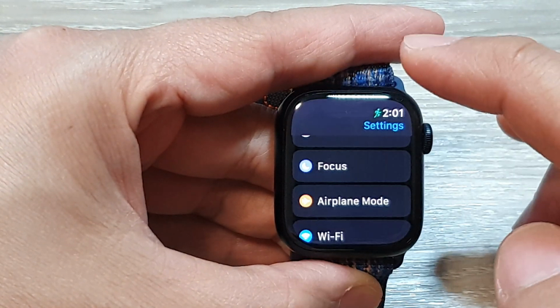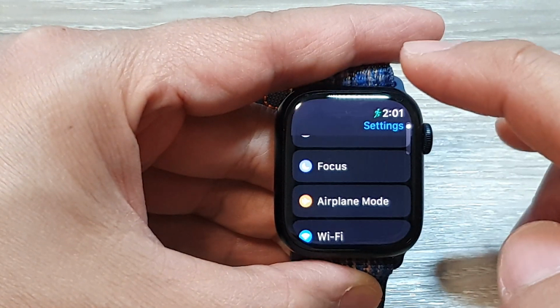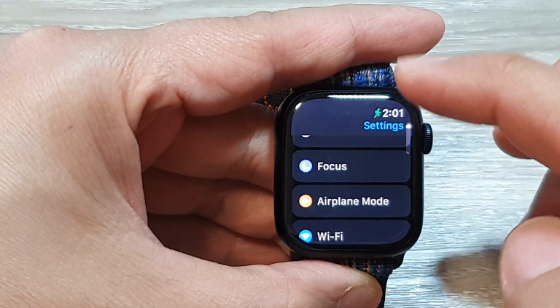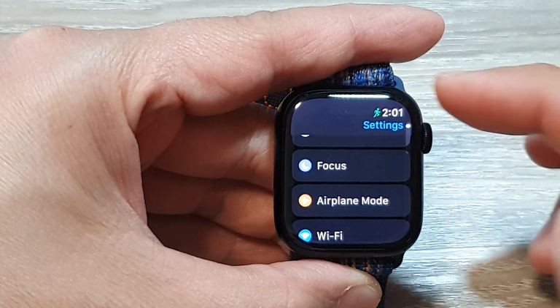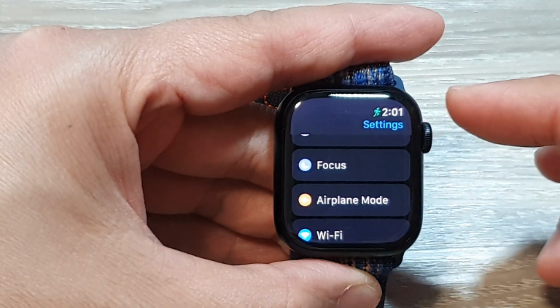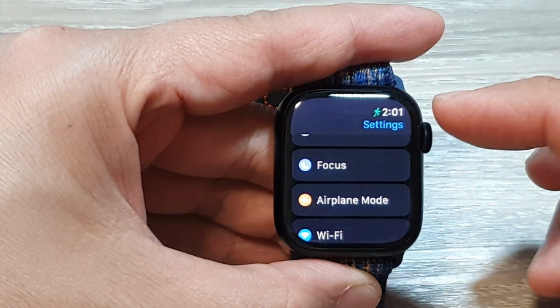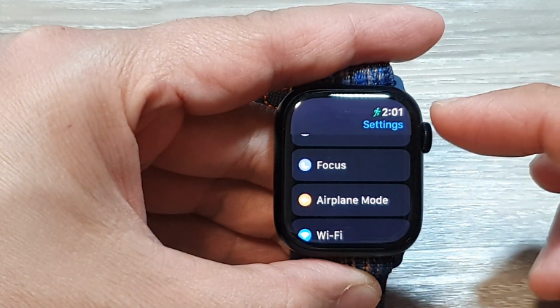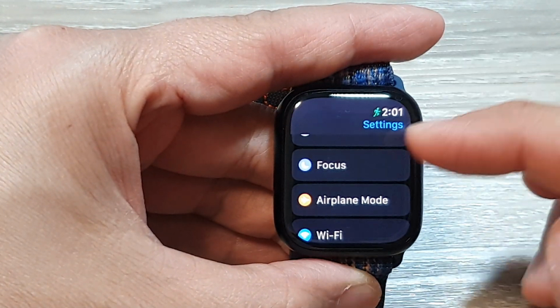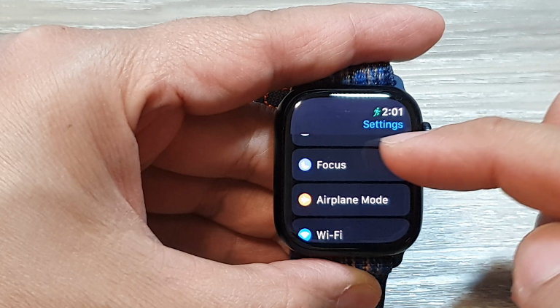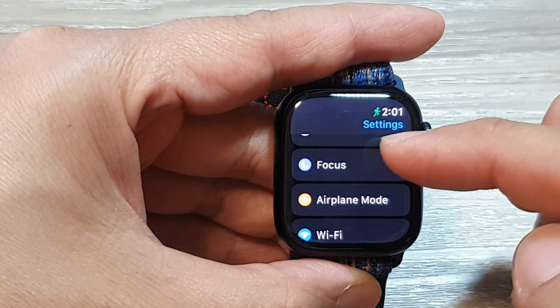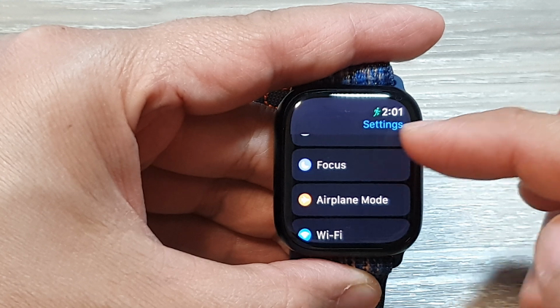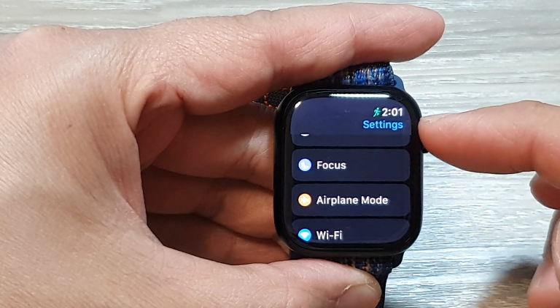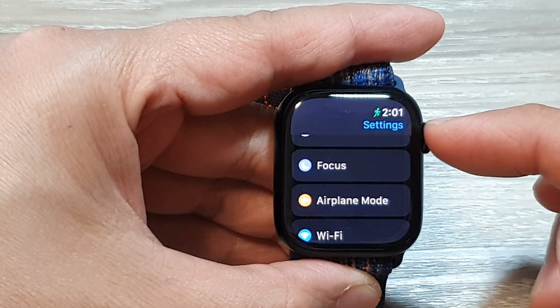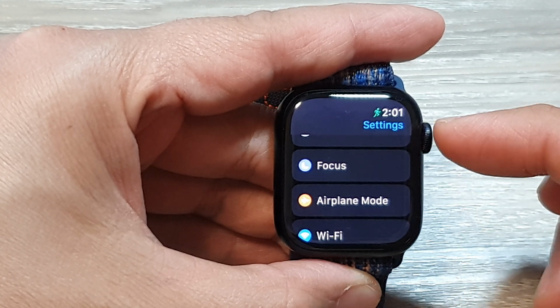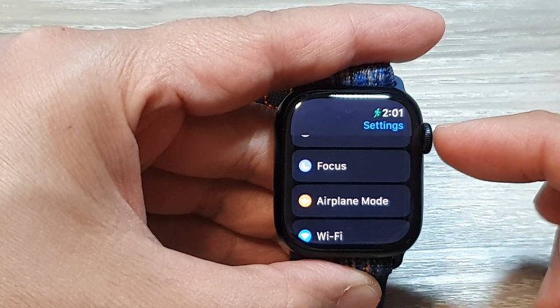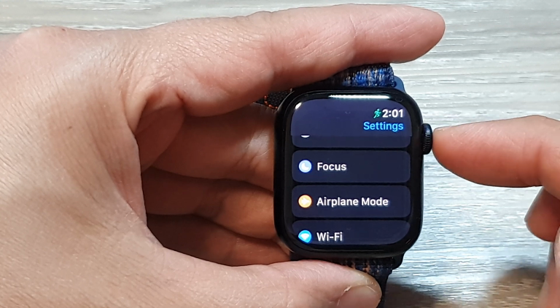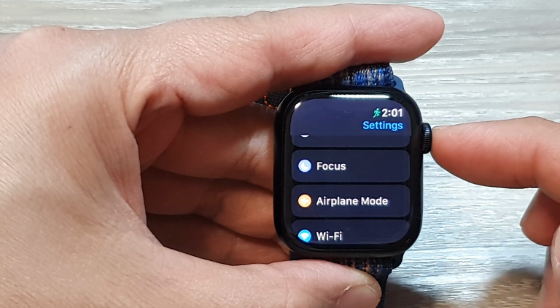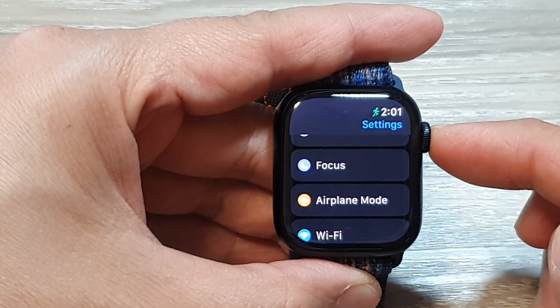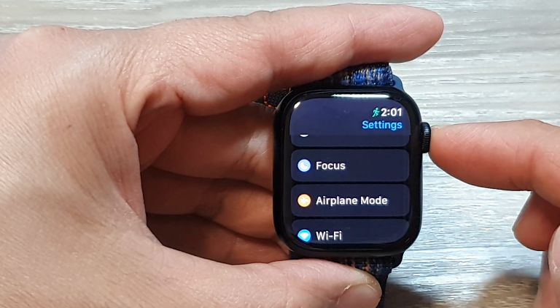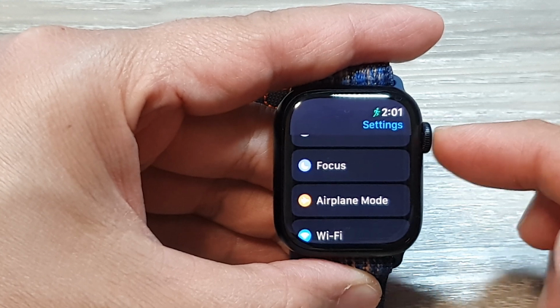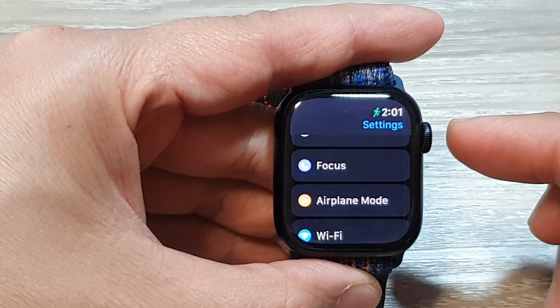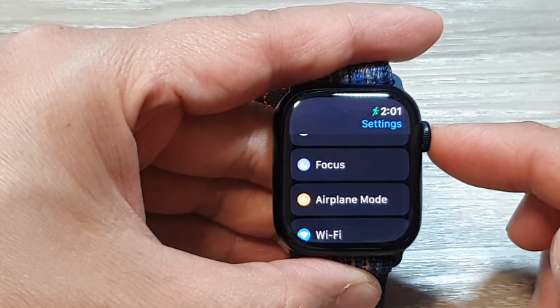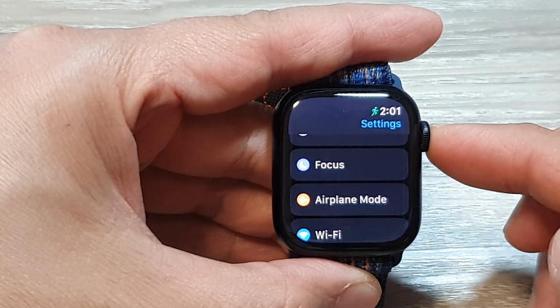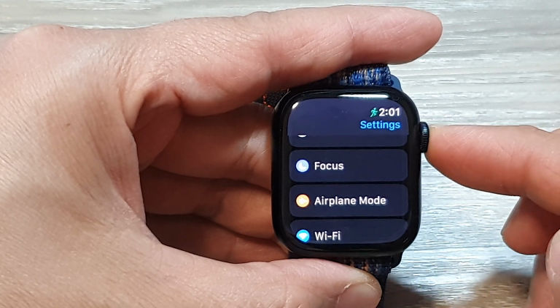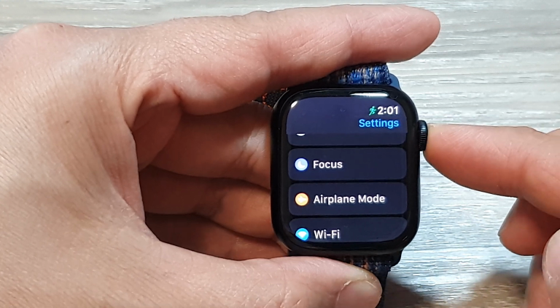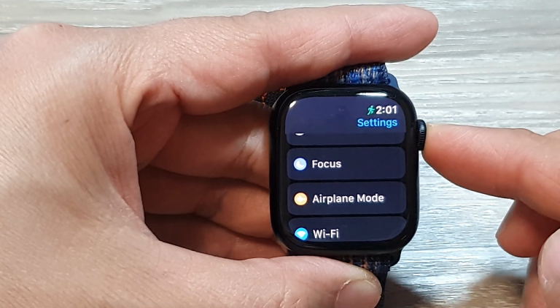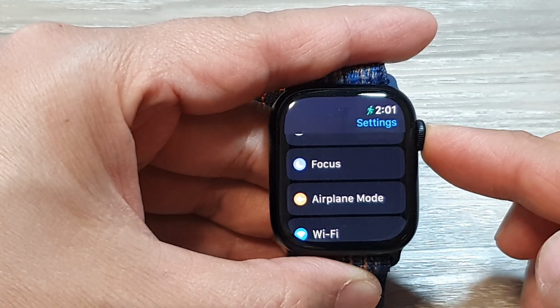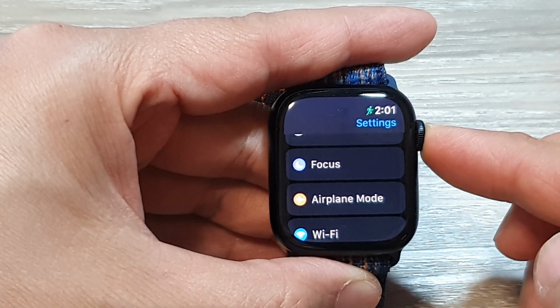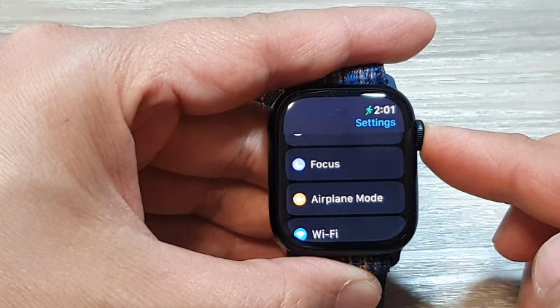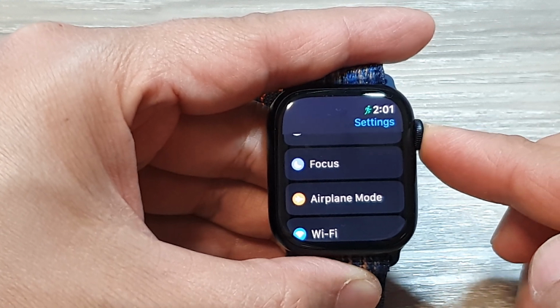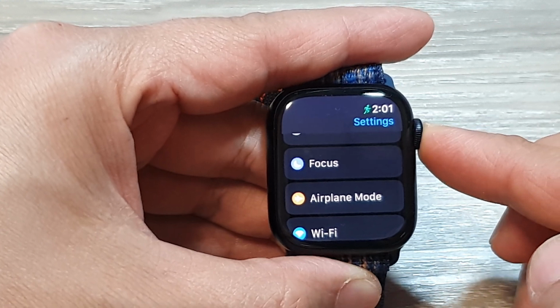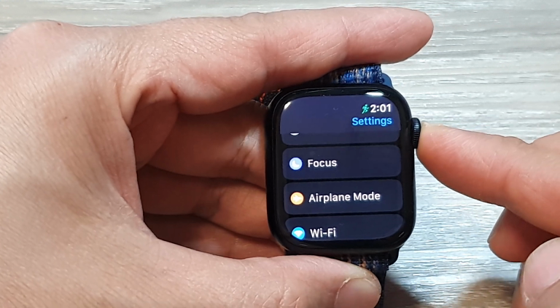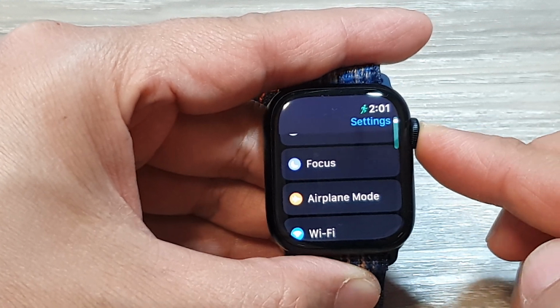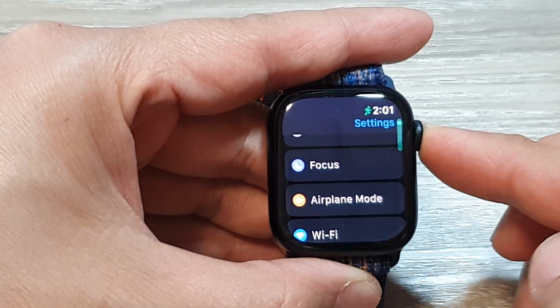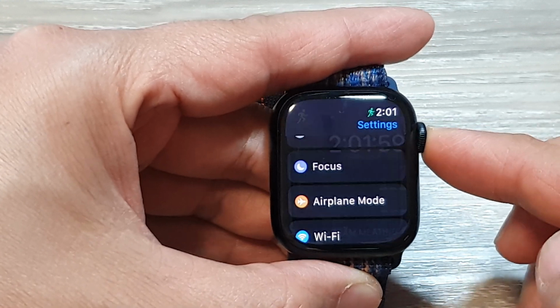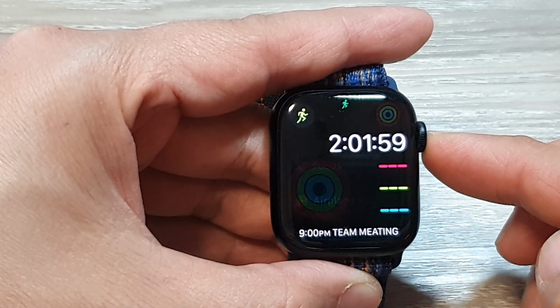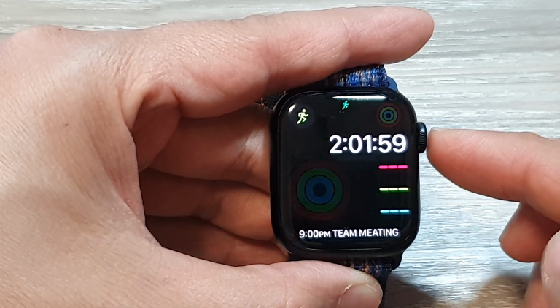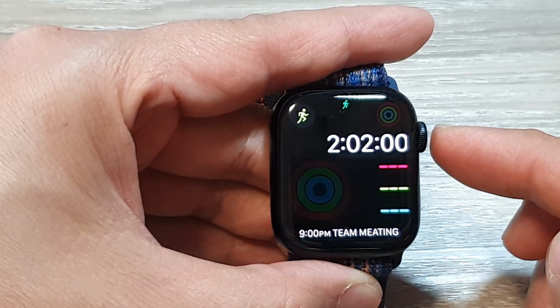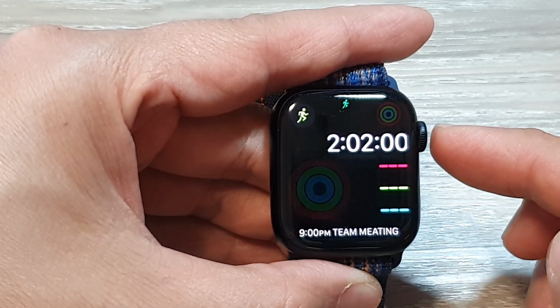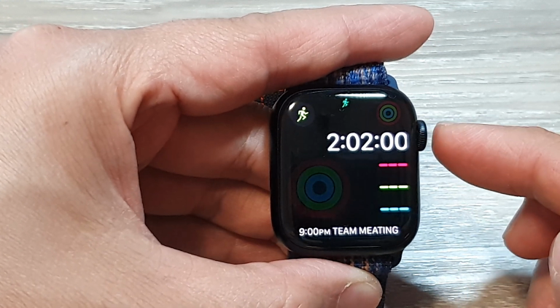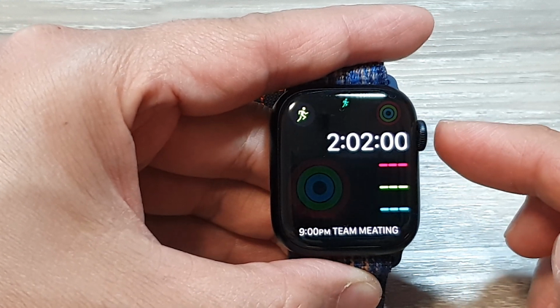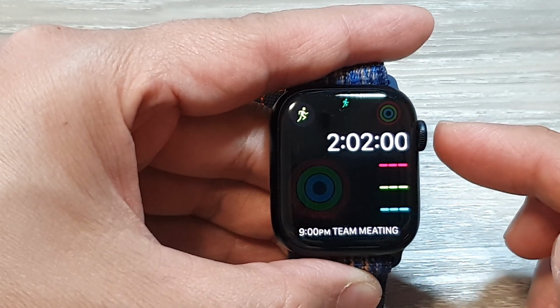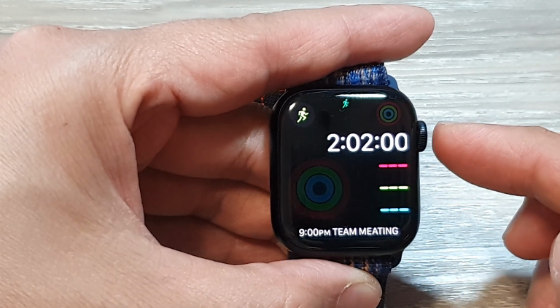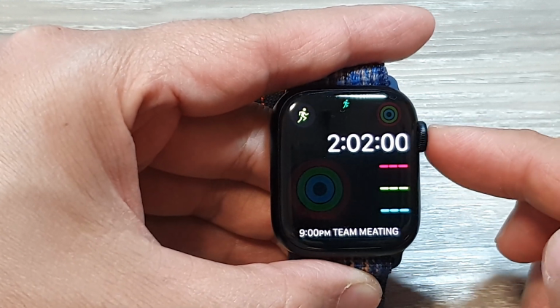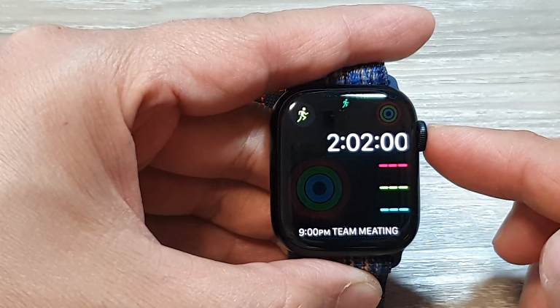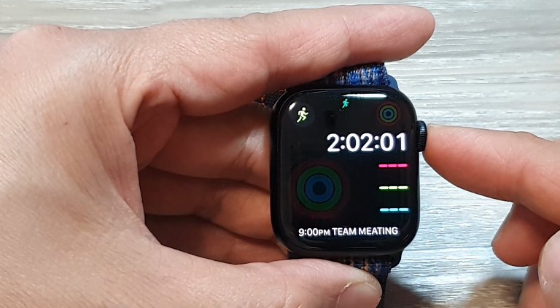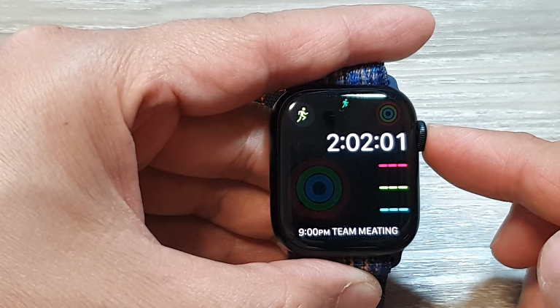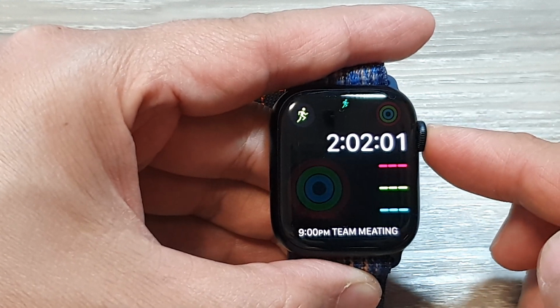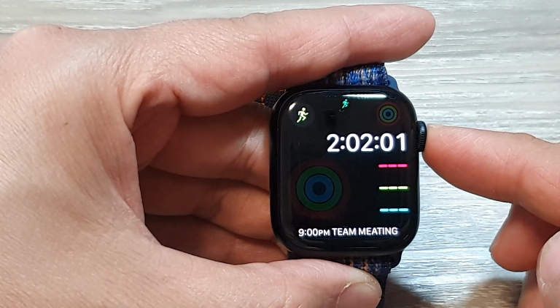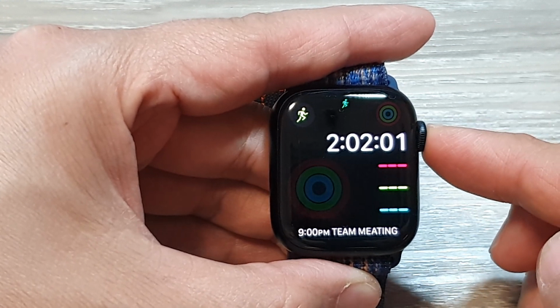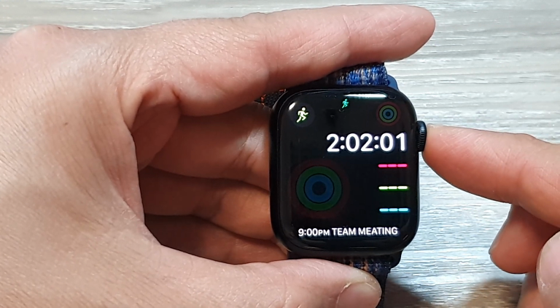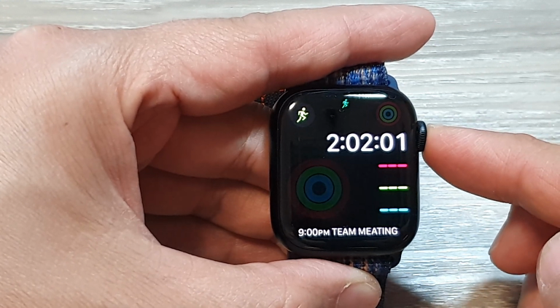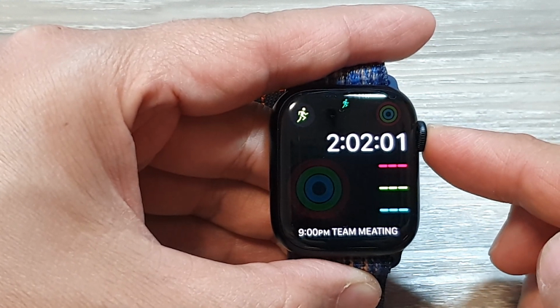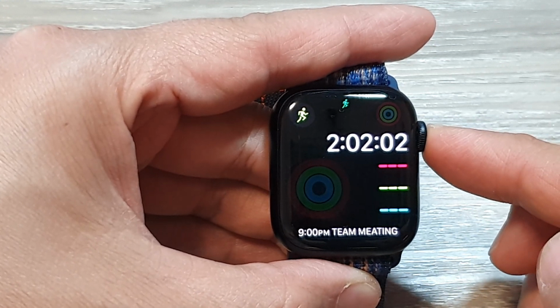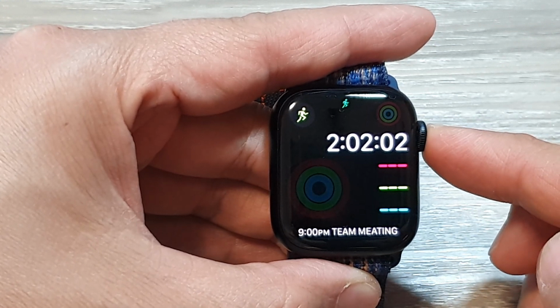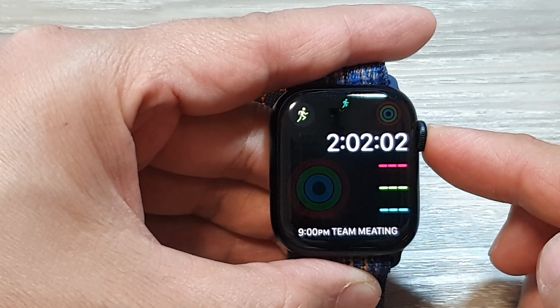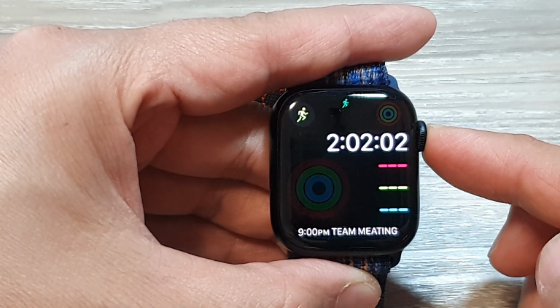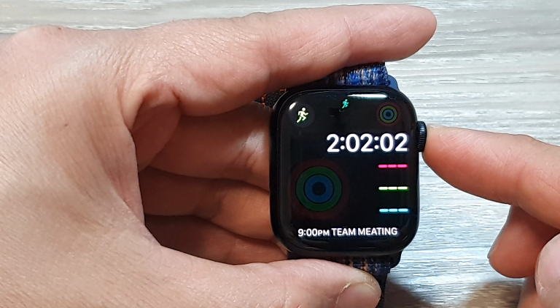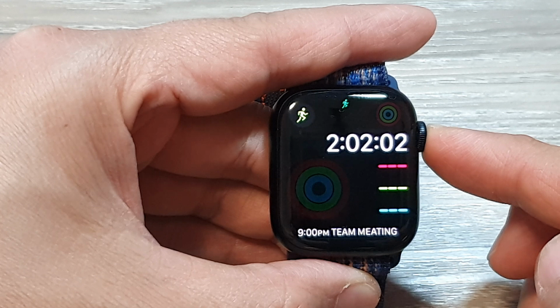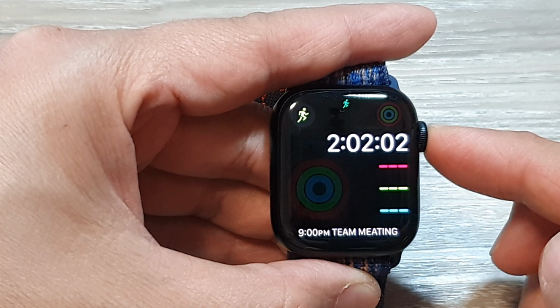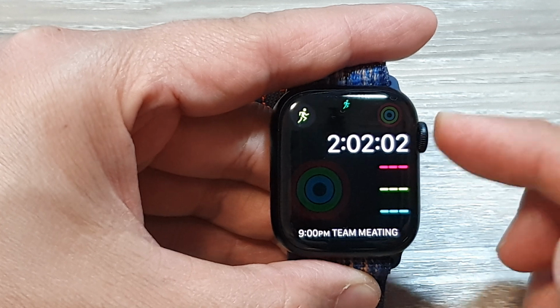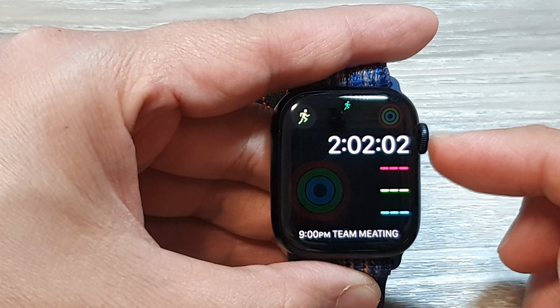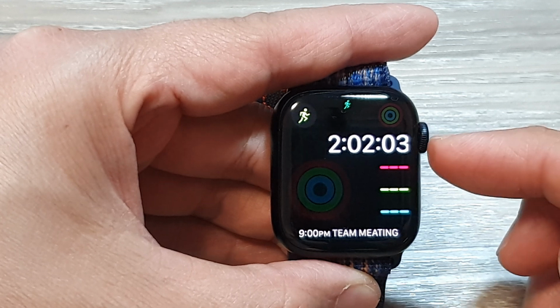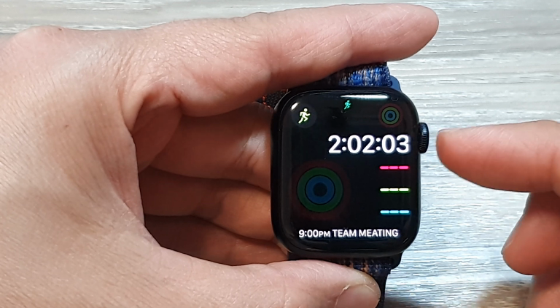After that, you can tap on the back key to go back to Settings, then press the crown button to return back to the clock face.